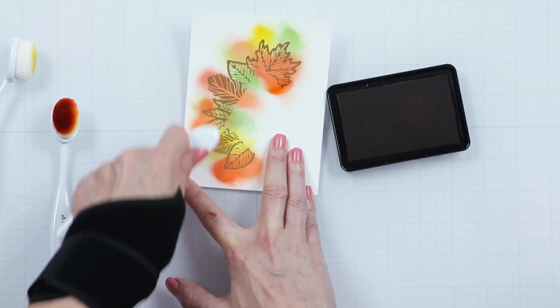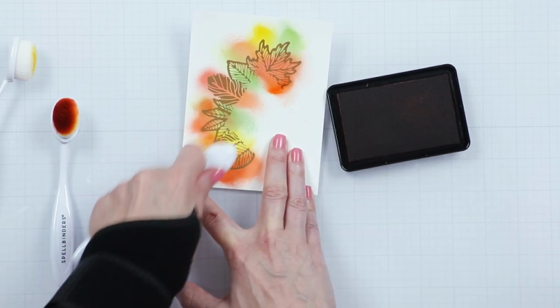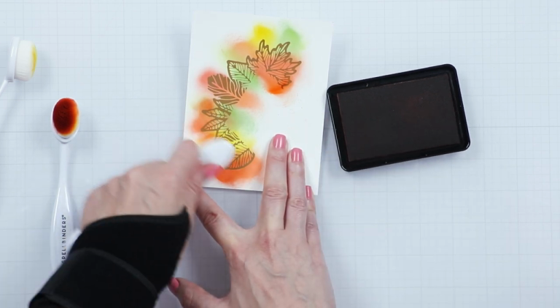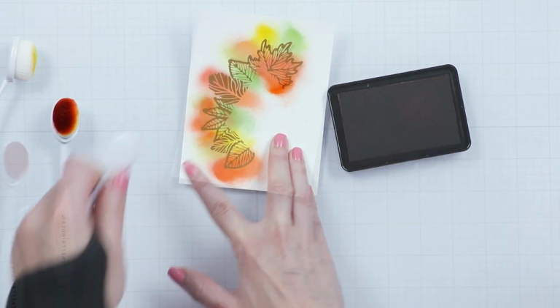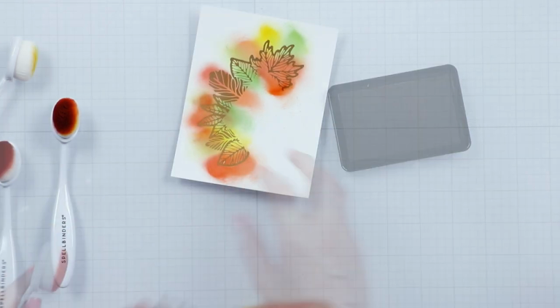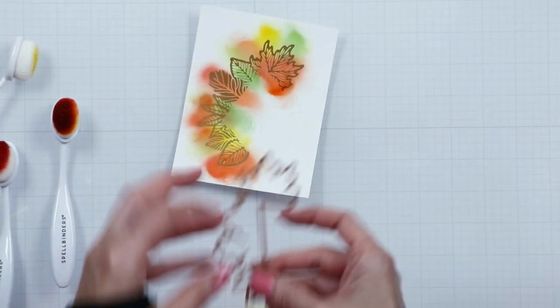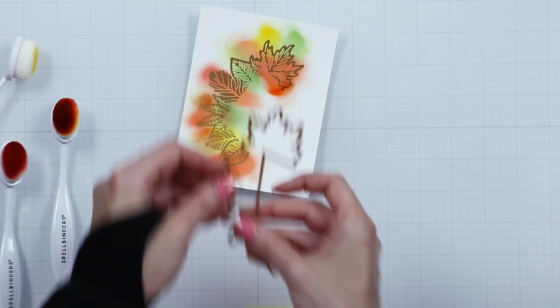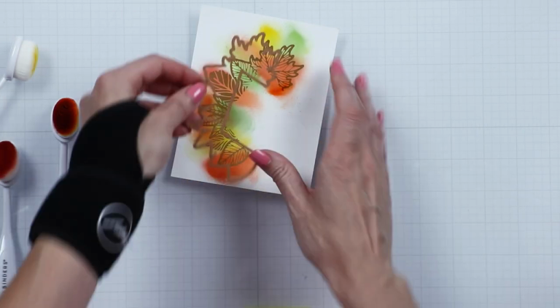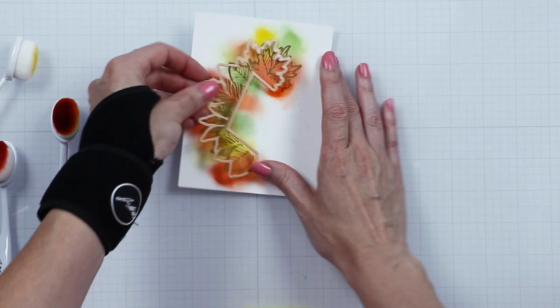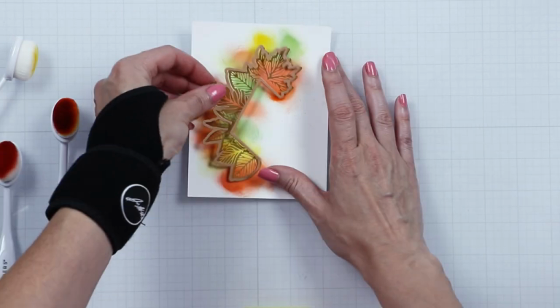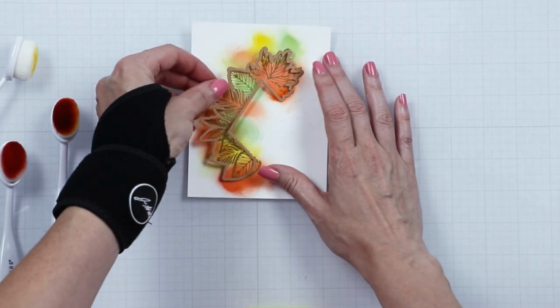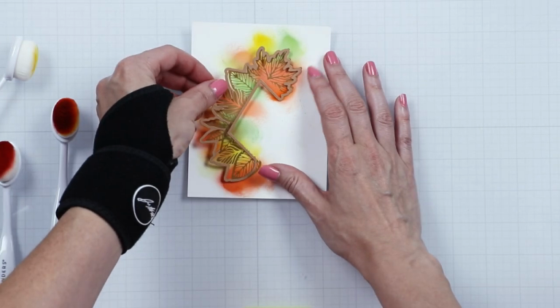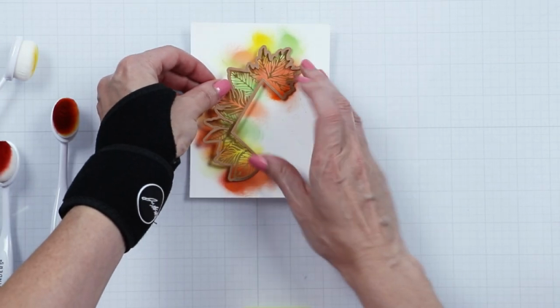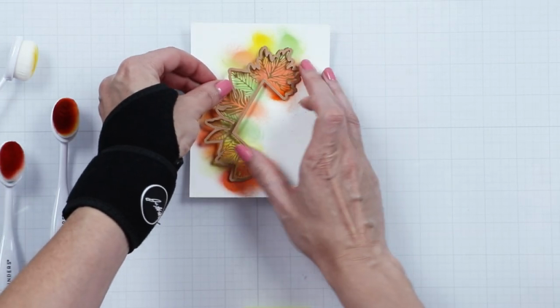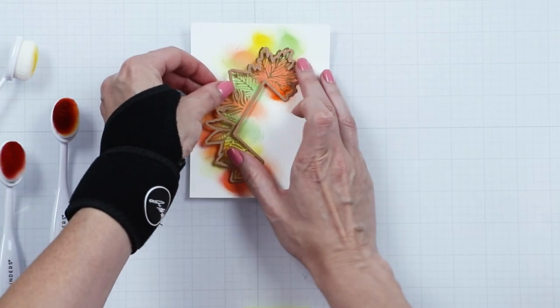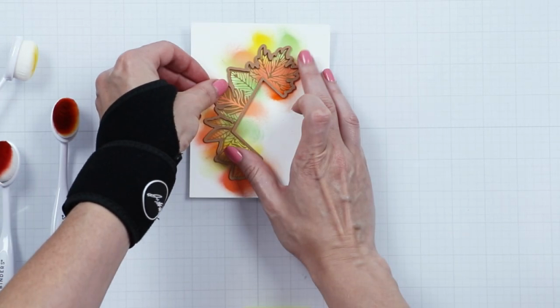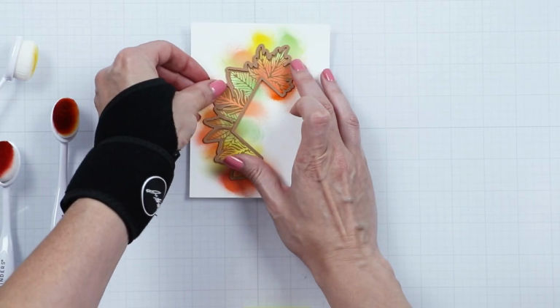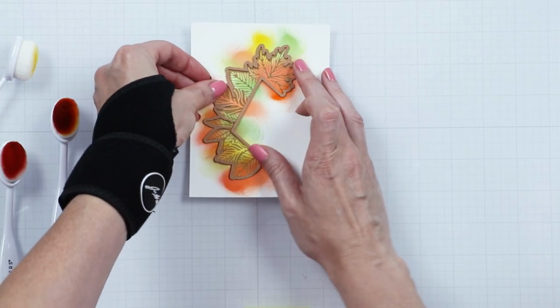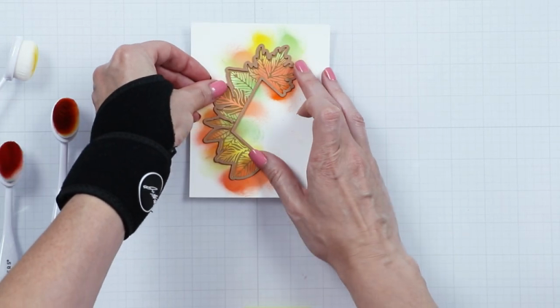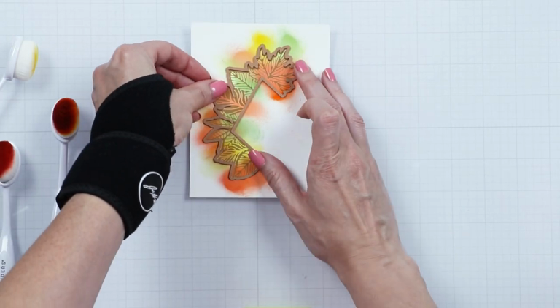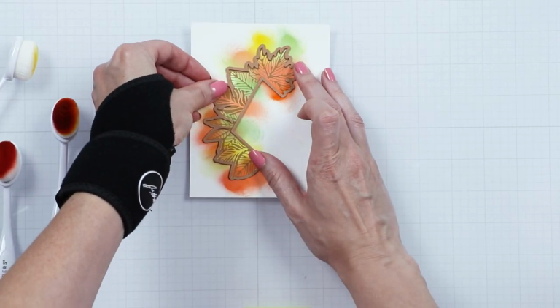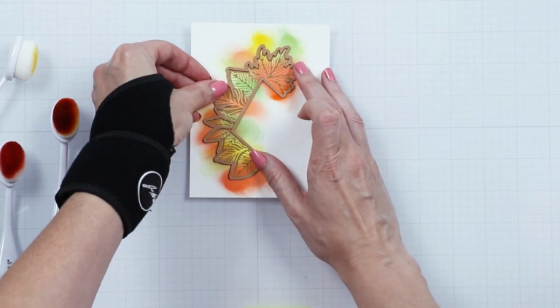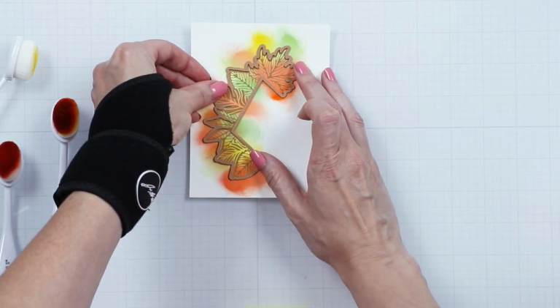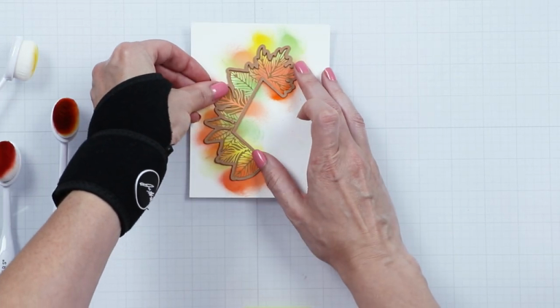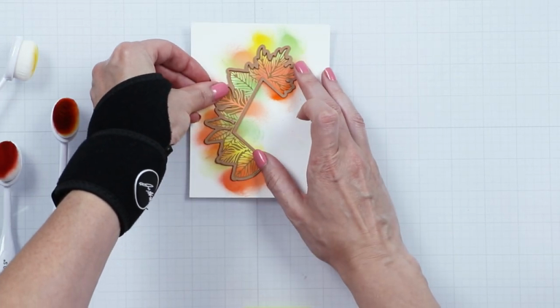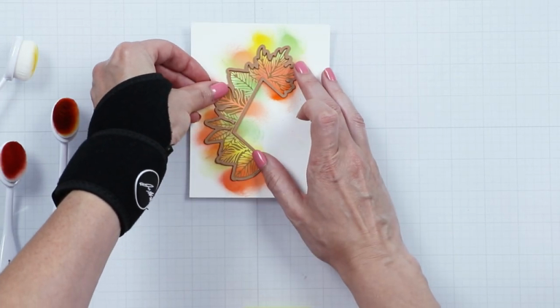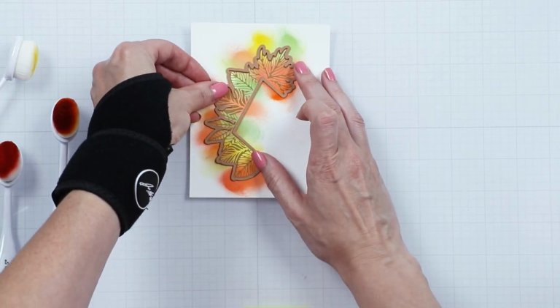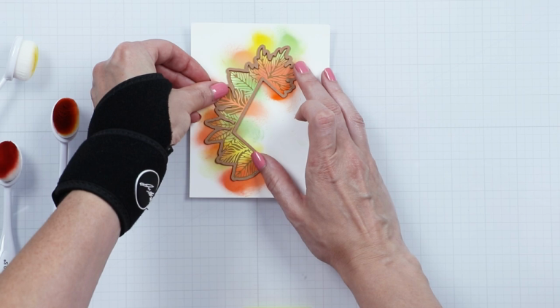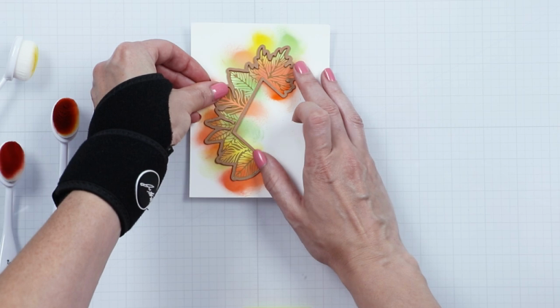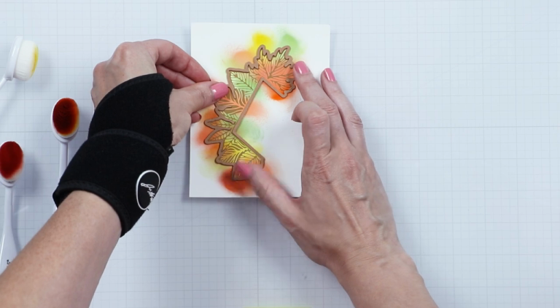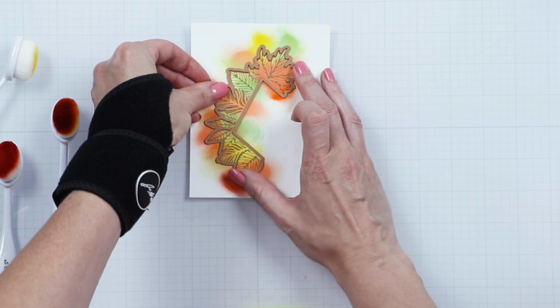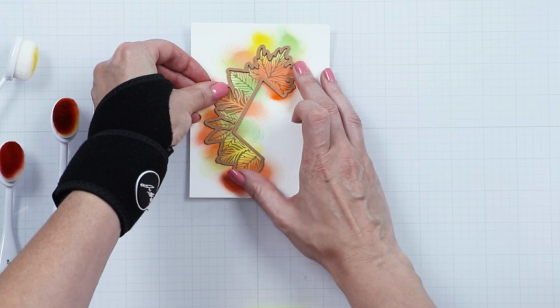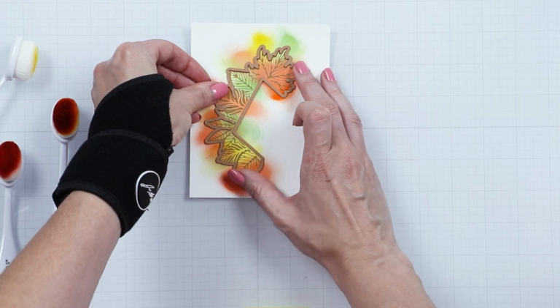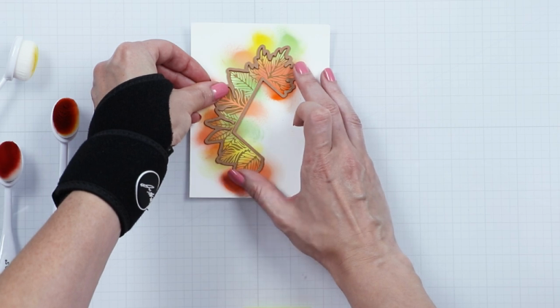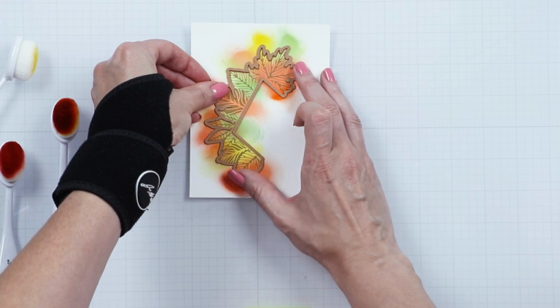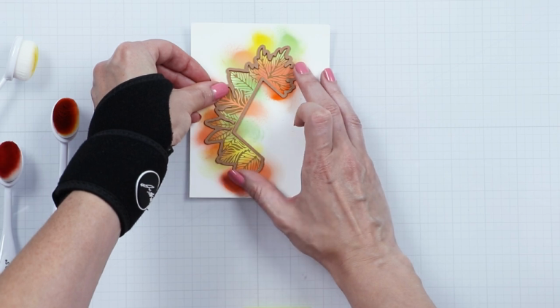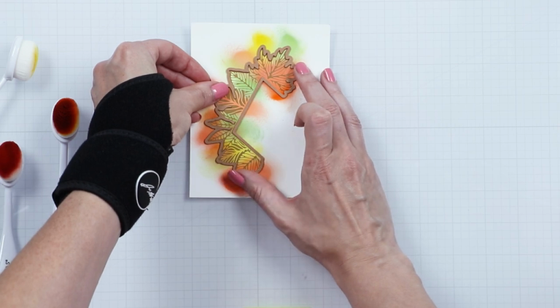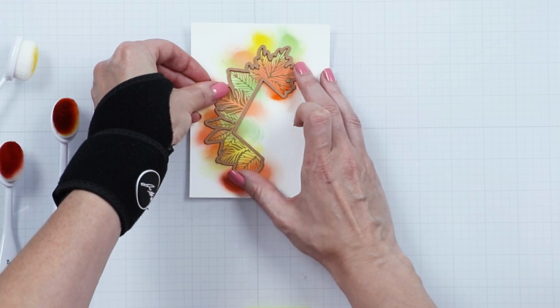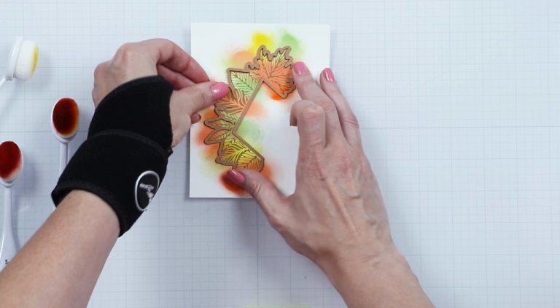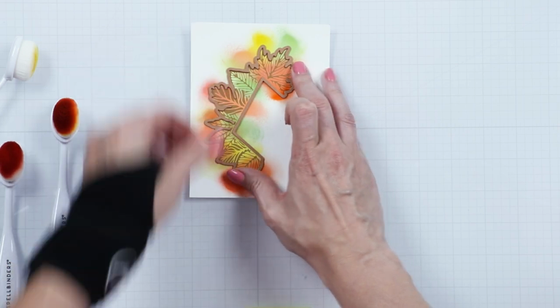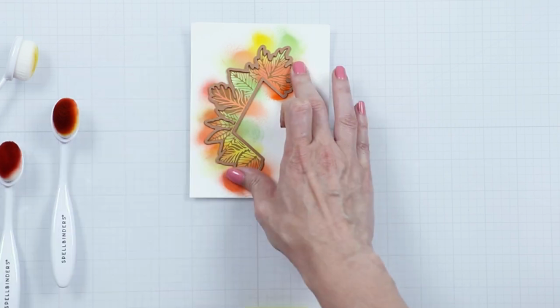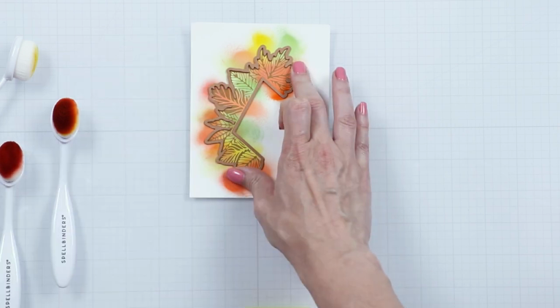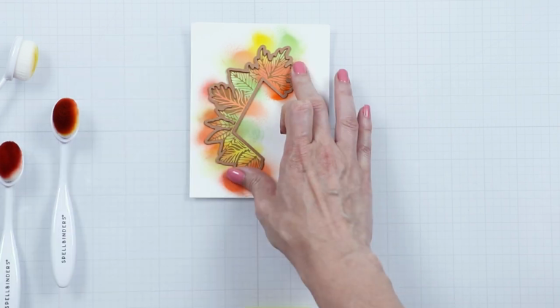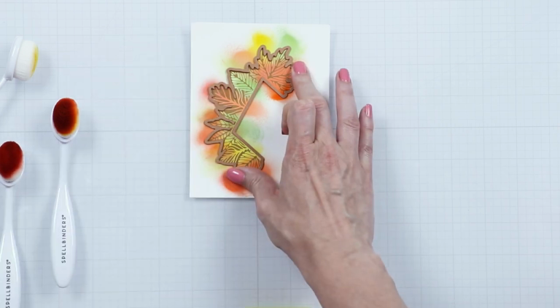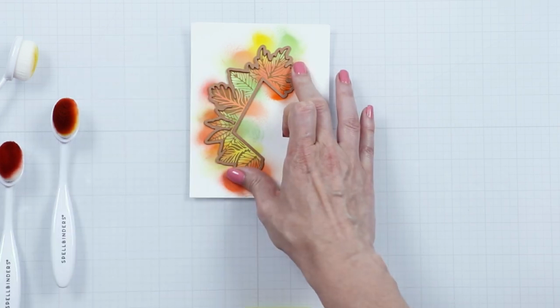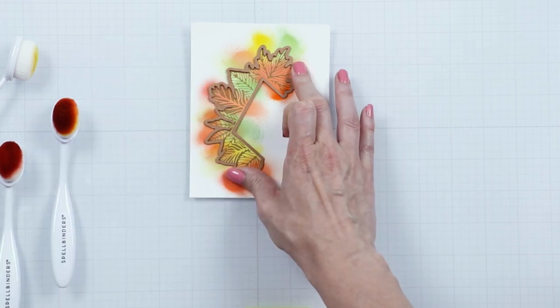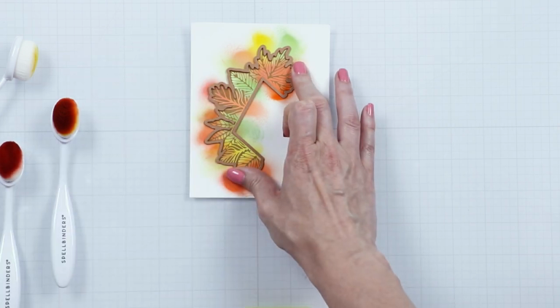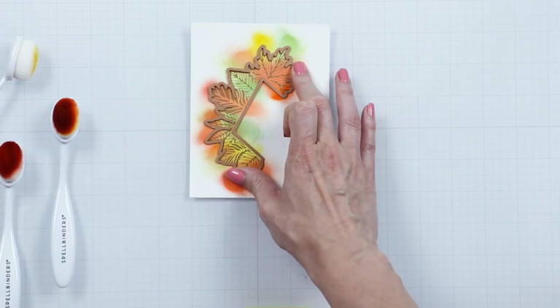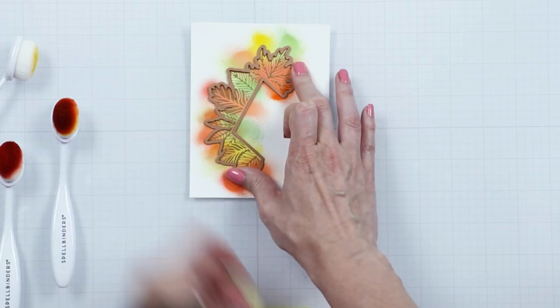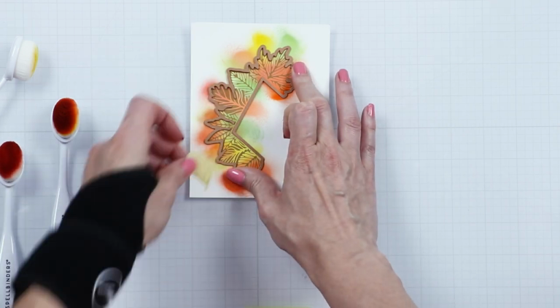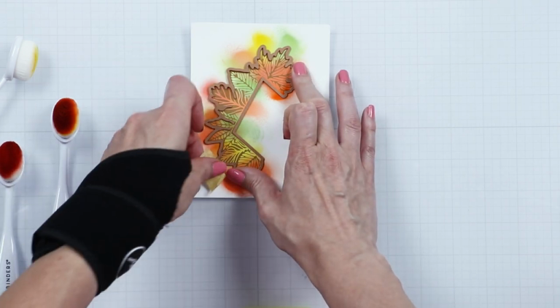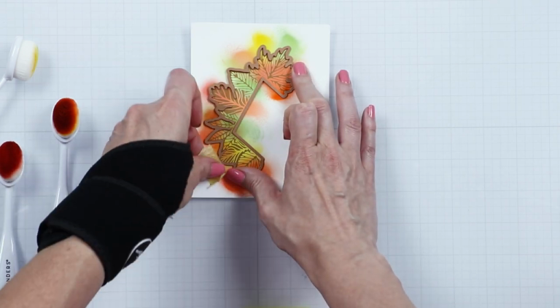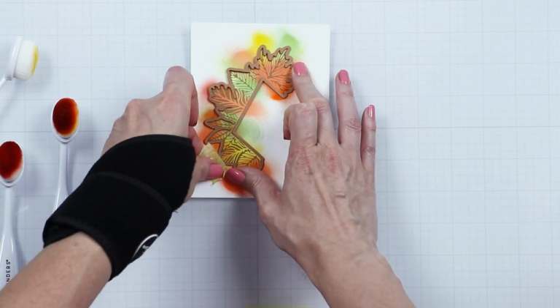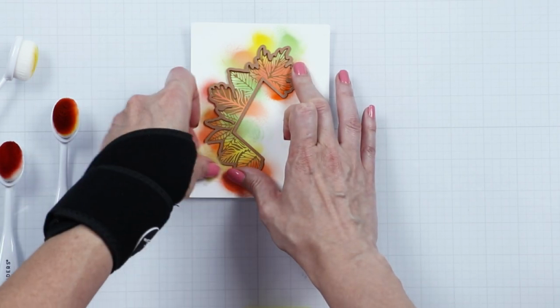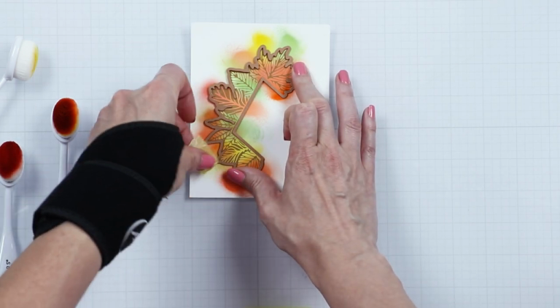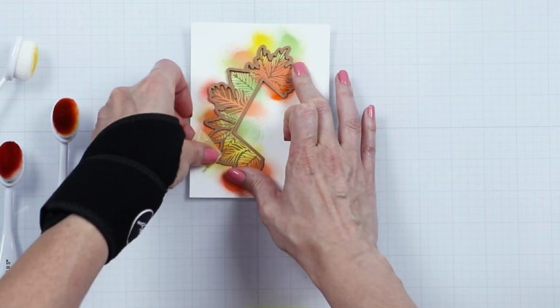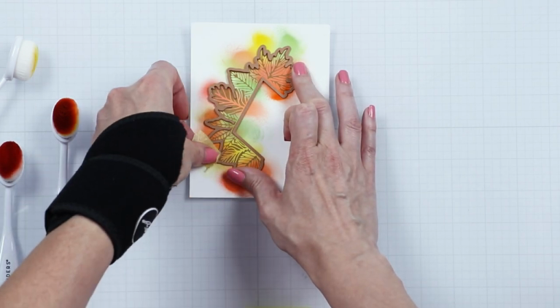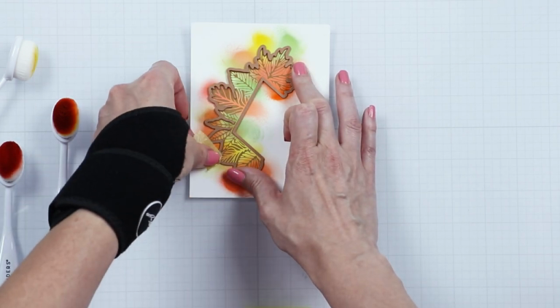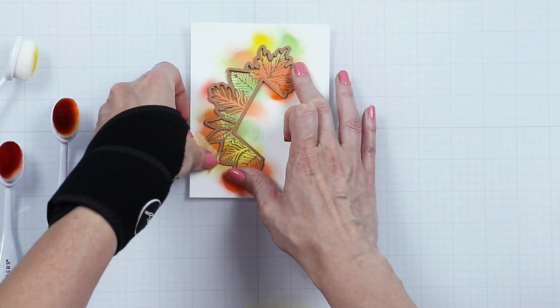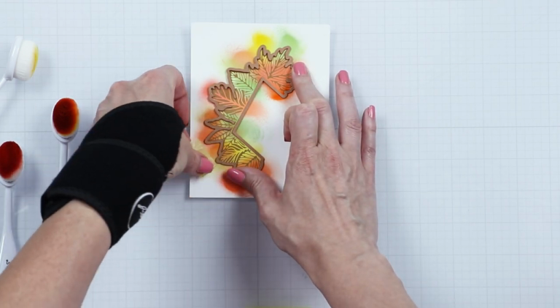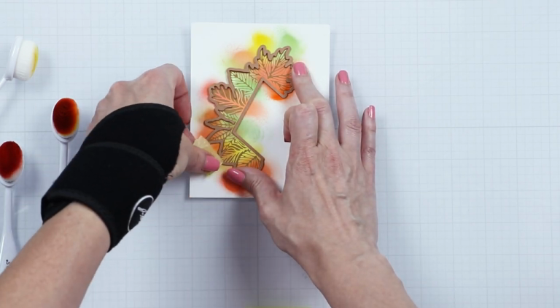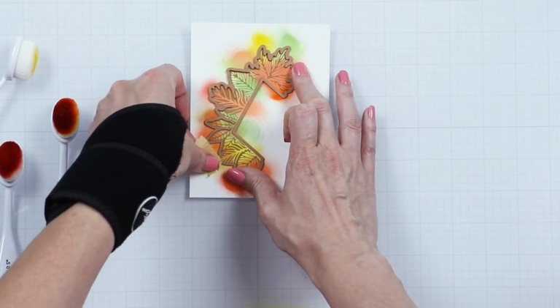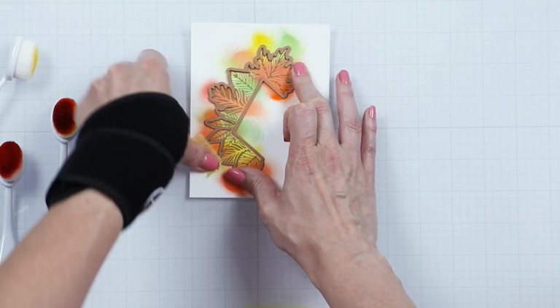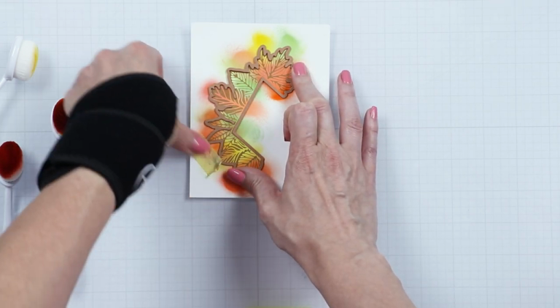Next, use the coordinating die to cut the image out. You'll need two pieces to create a full frame.